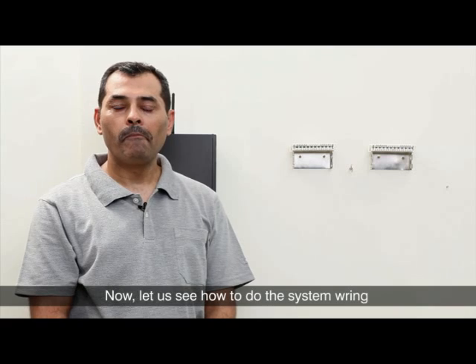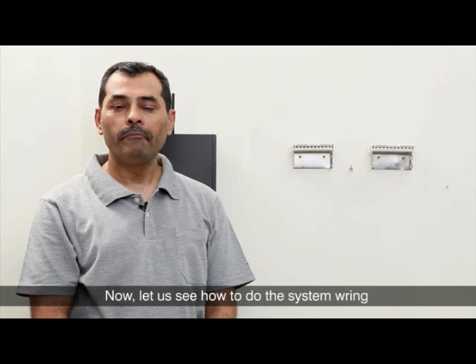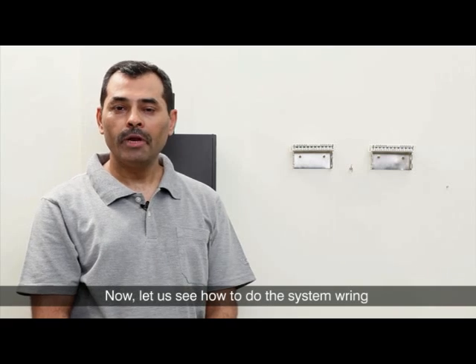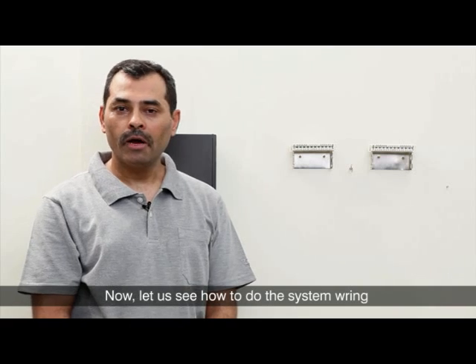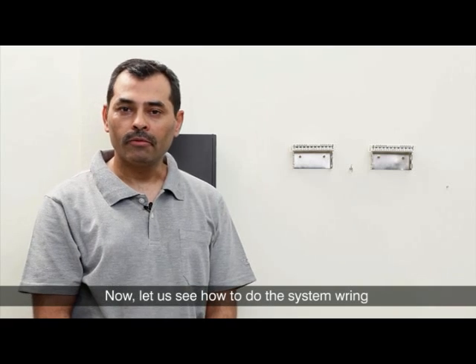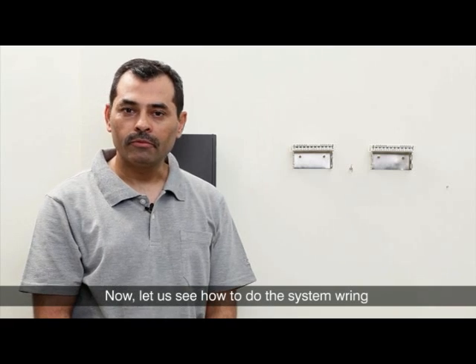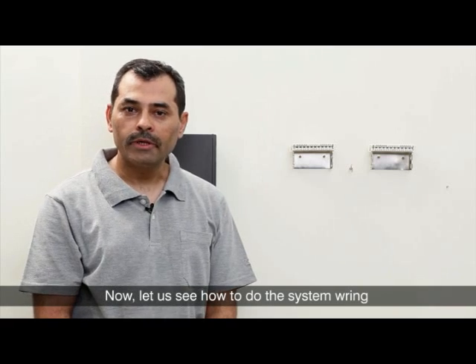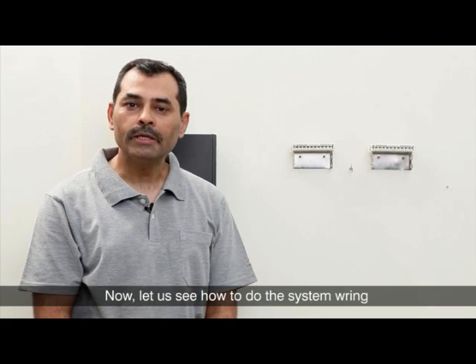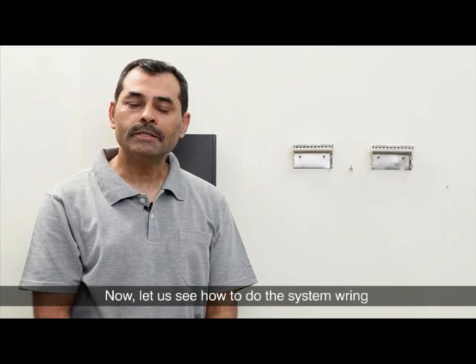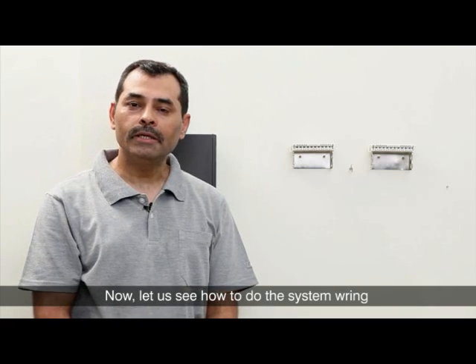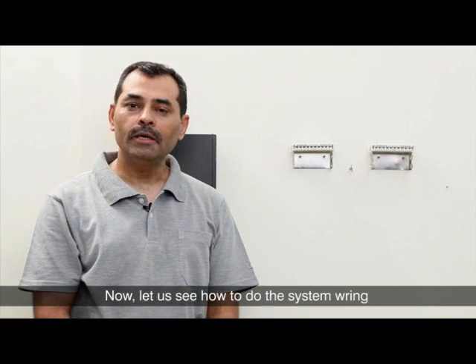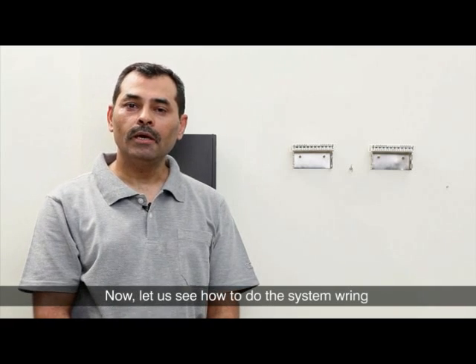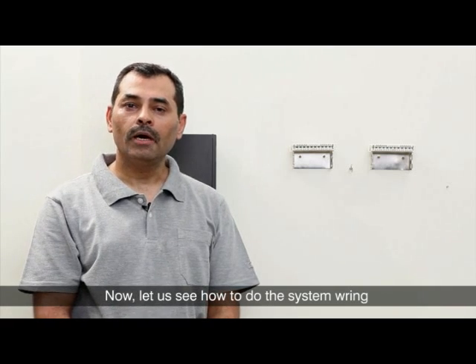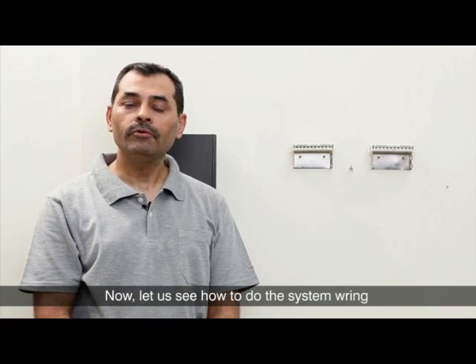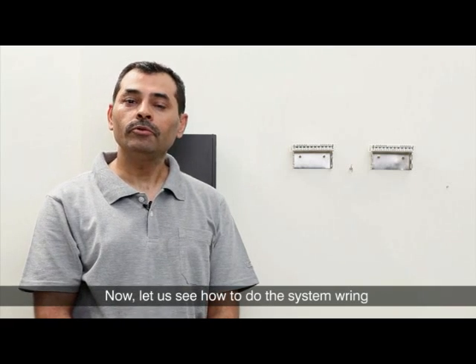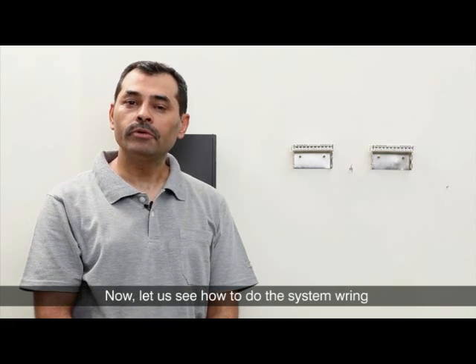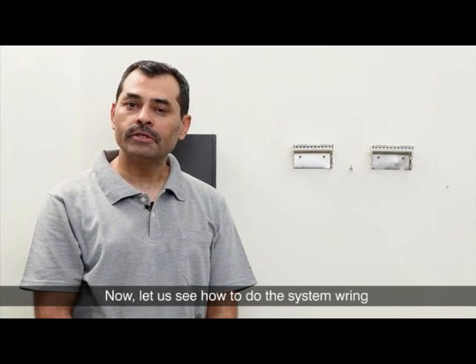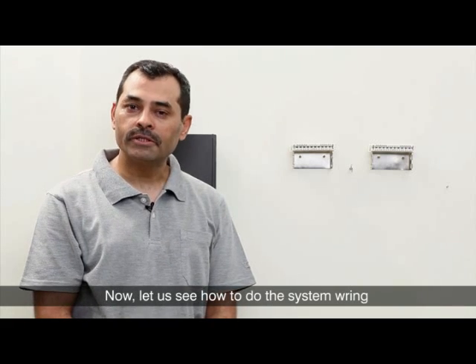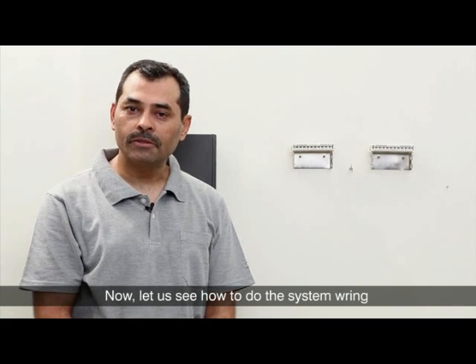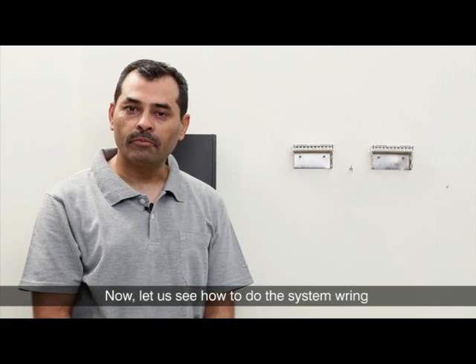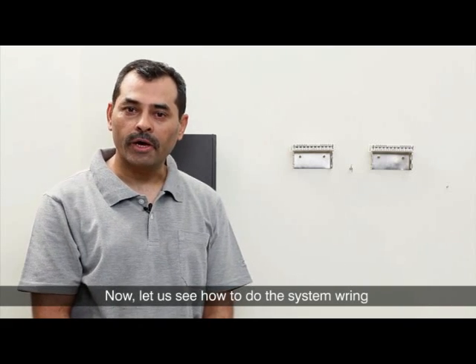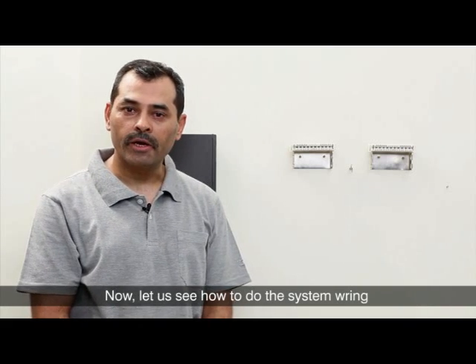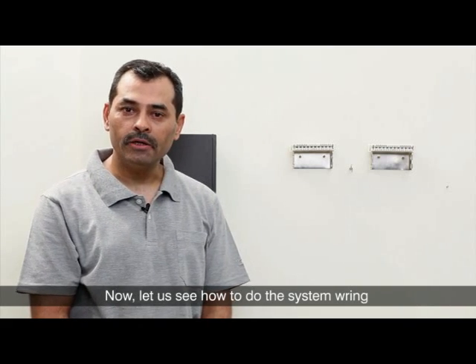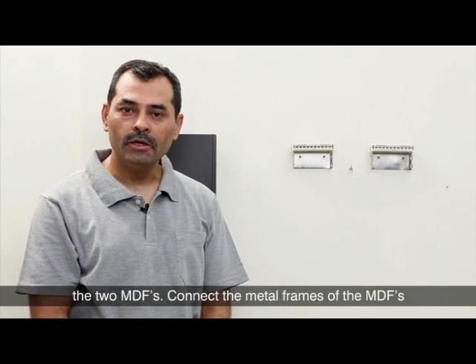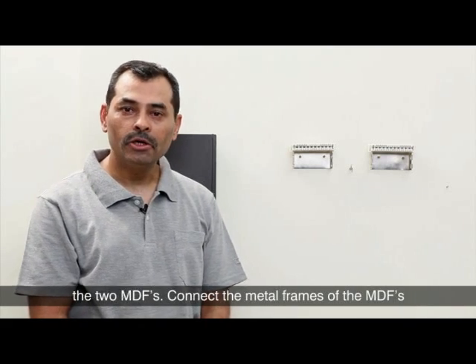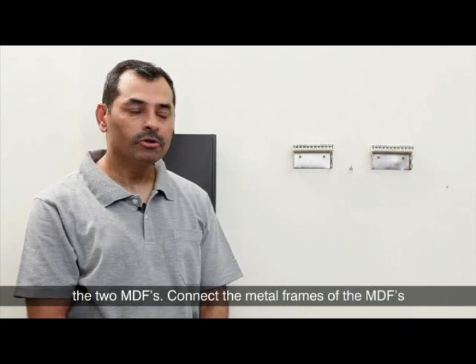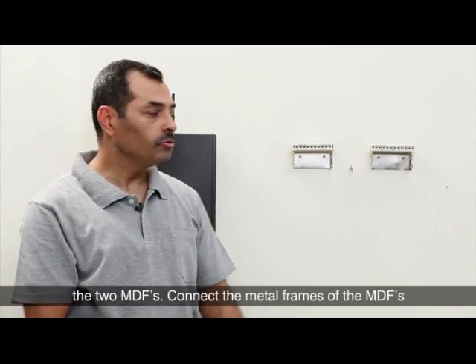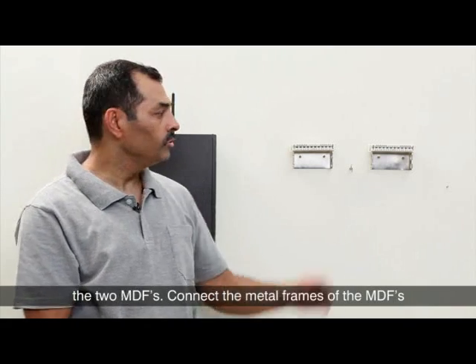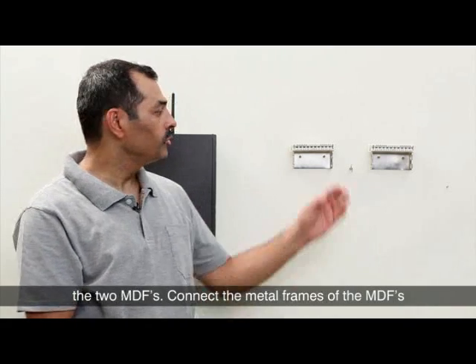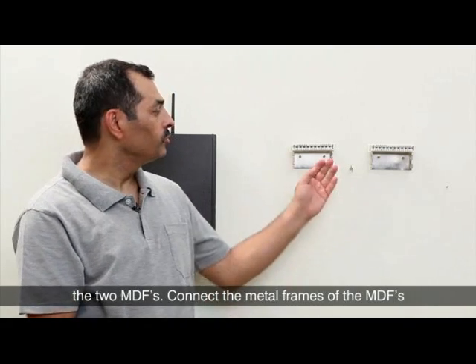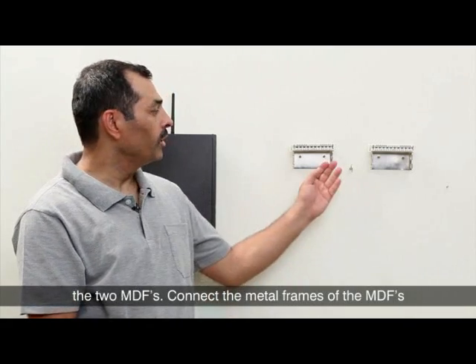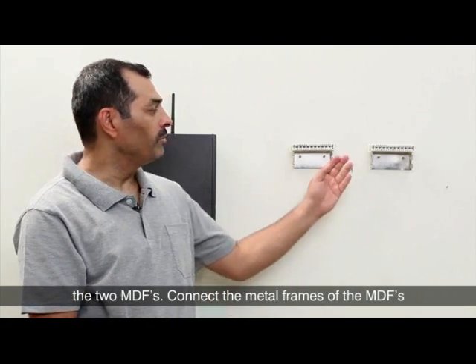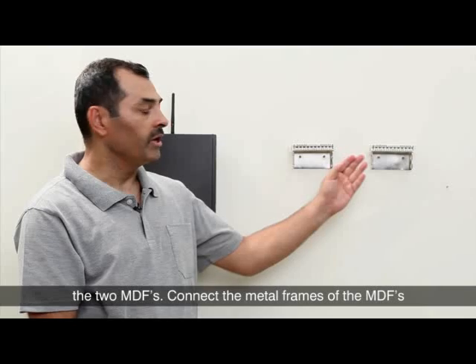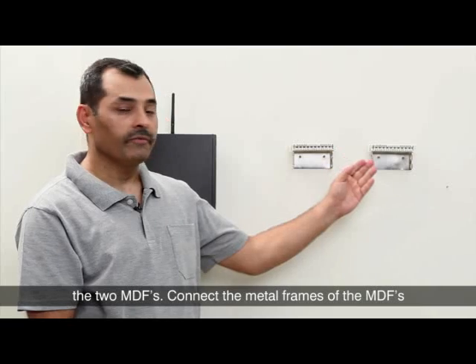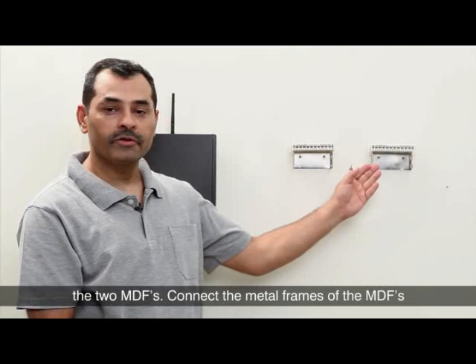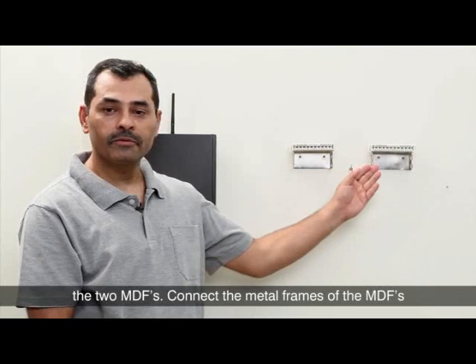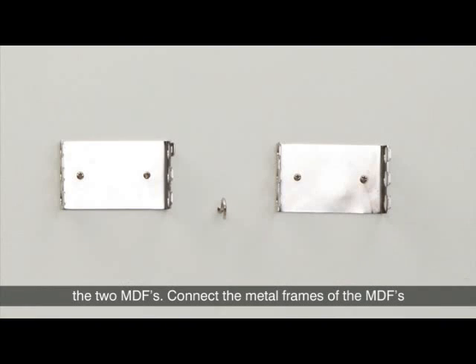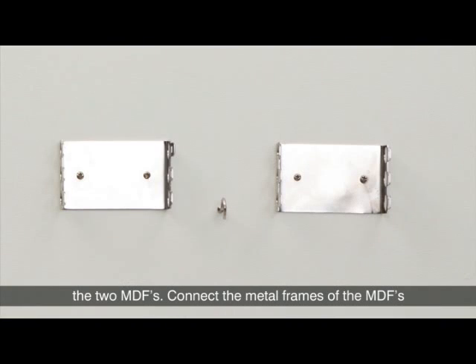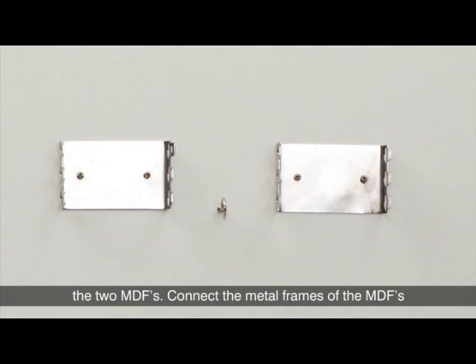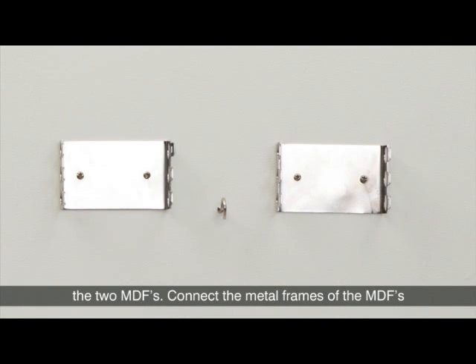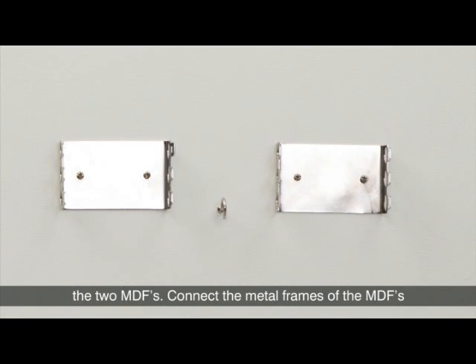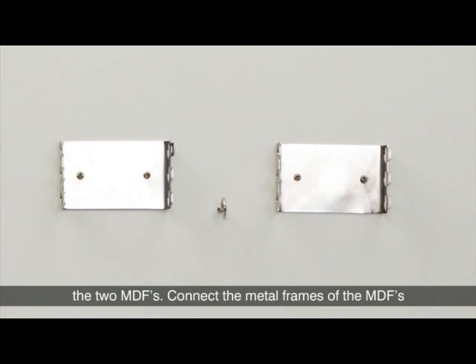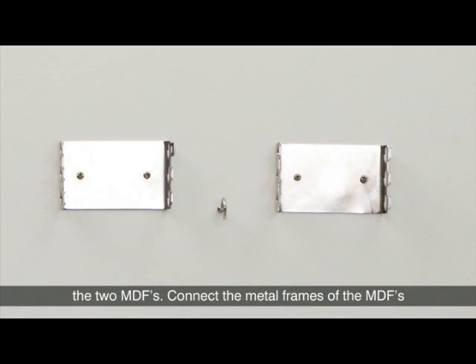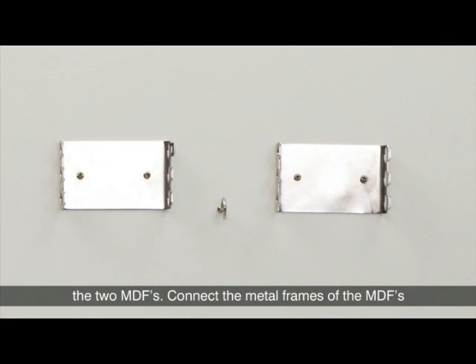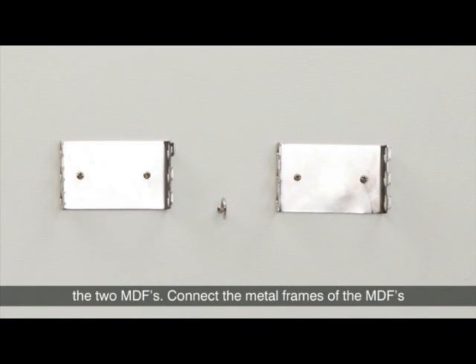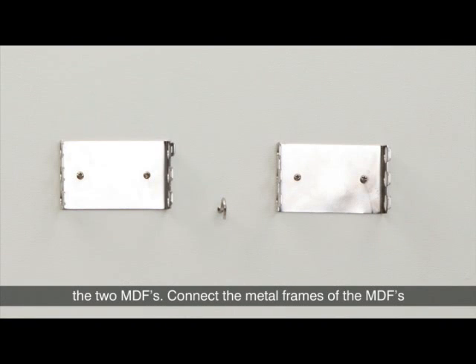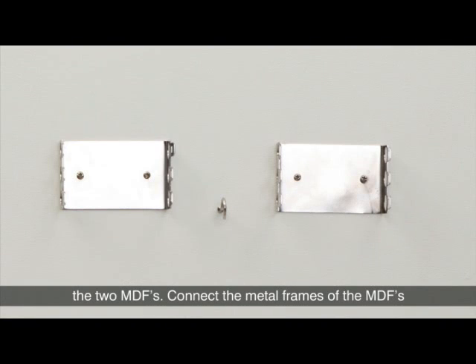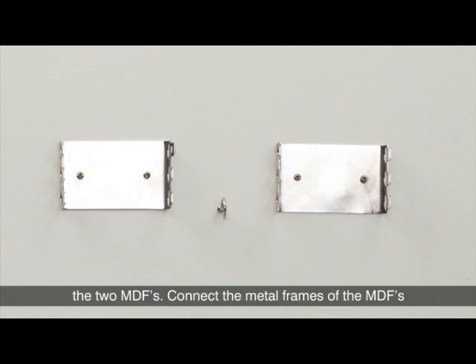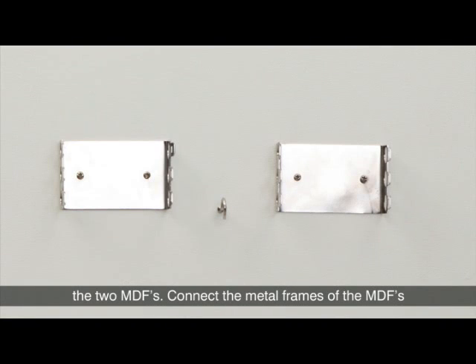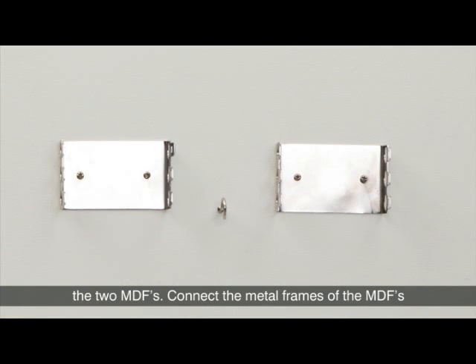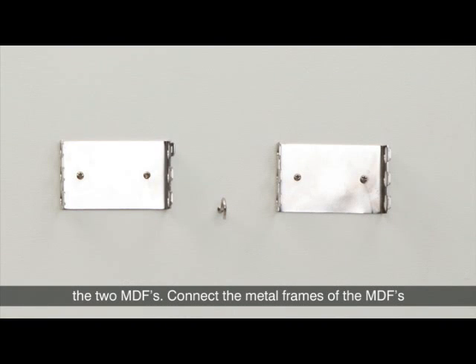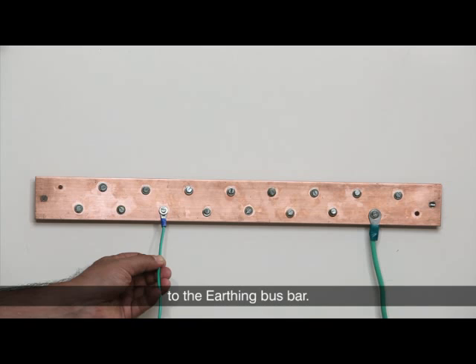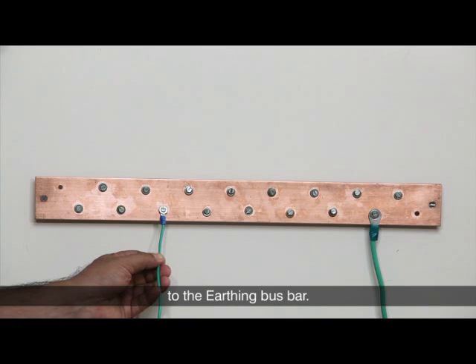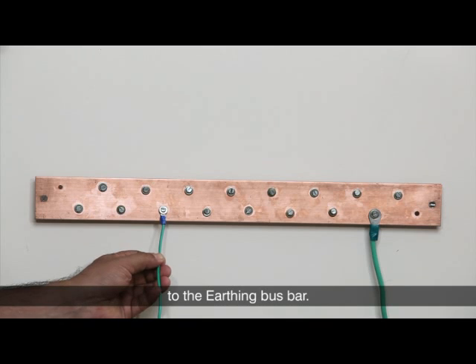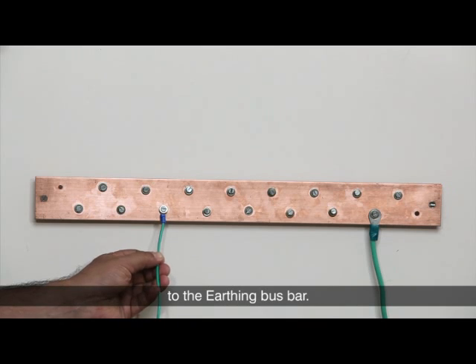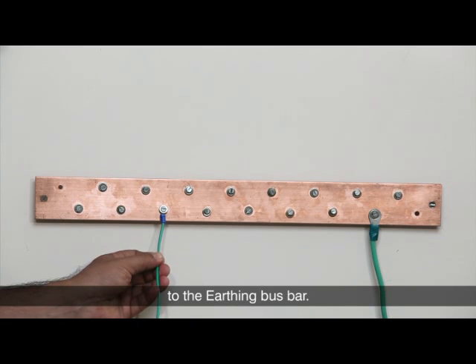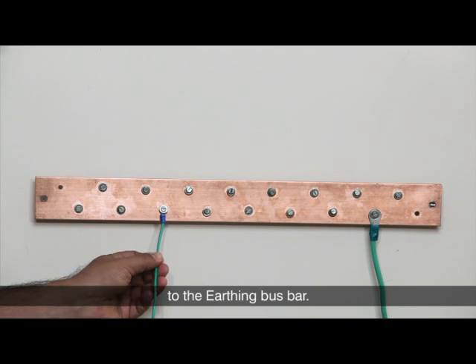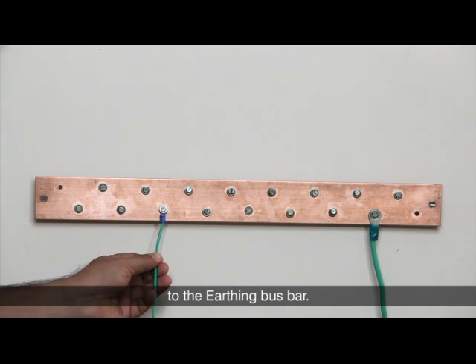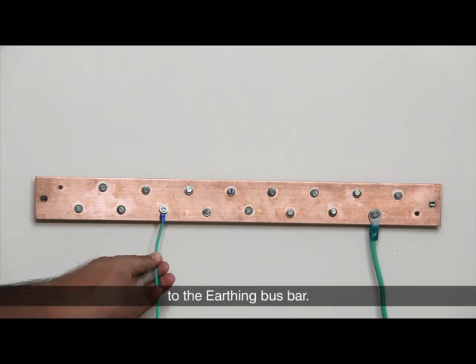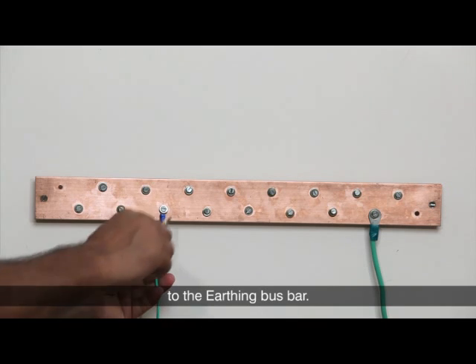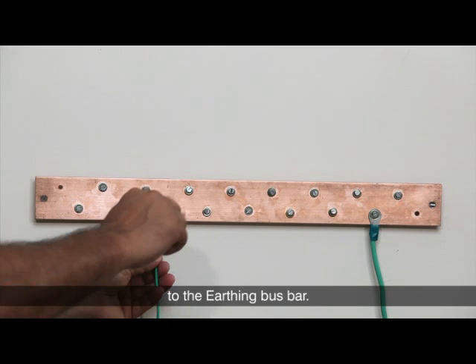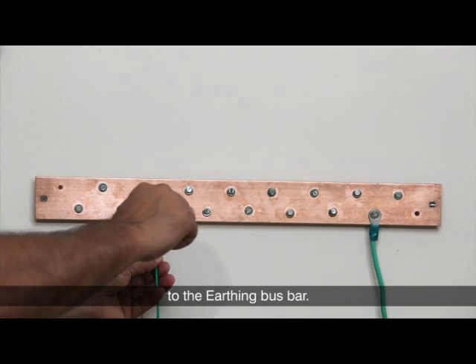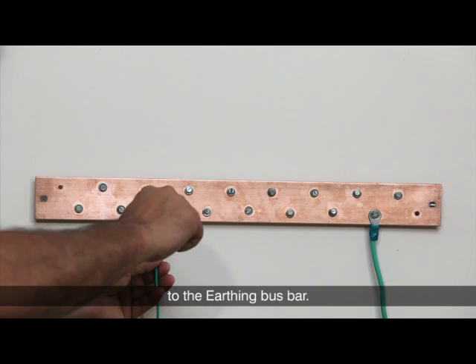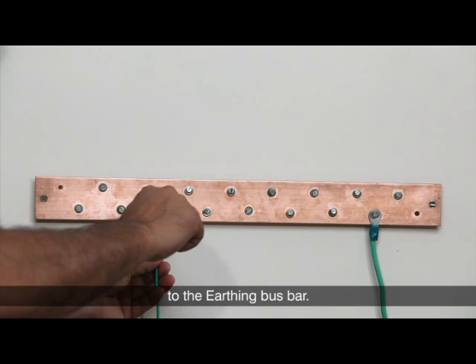Now let us see how to do the system wiring through the two MDFs. Connect the metal frames of the MDFs to the earthing bus bar.